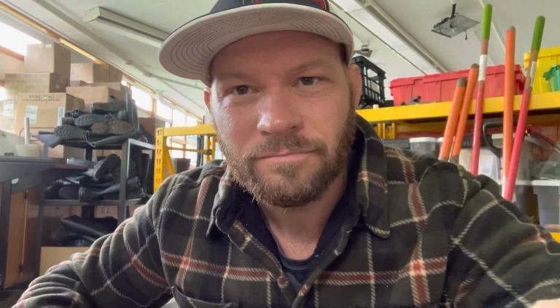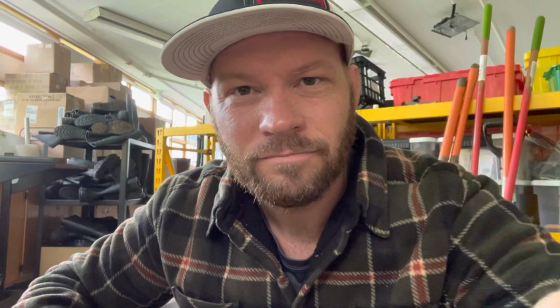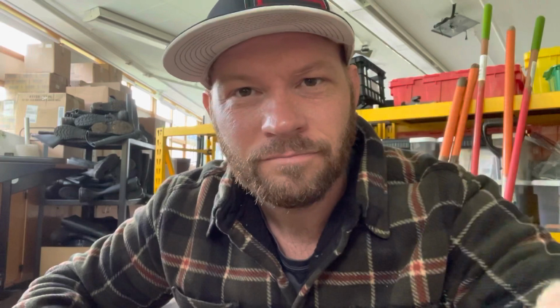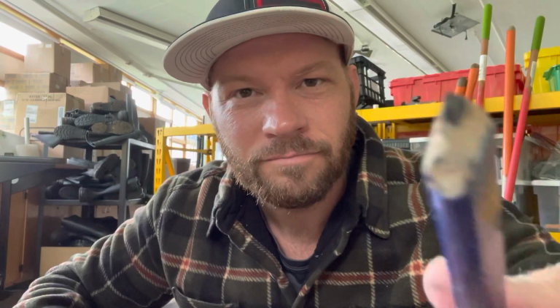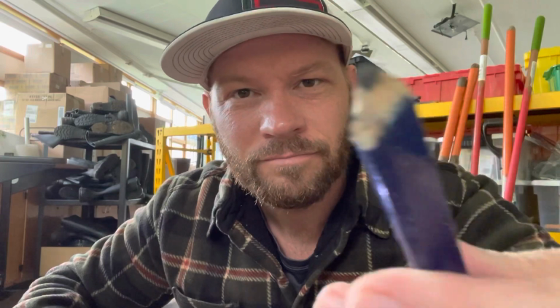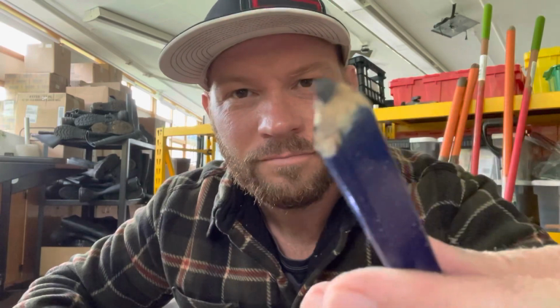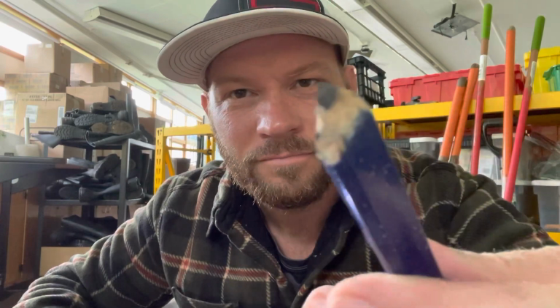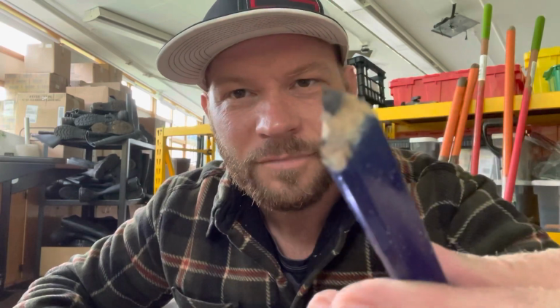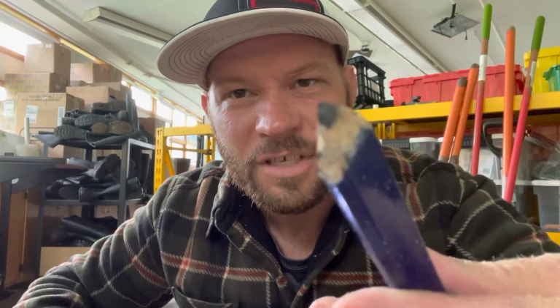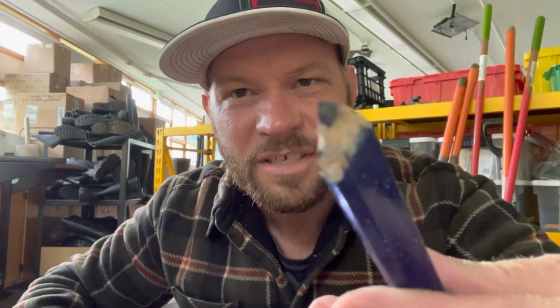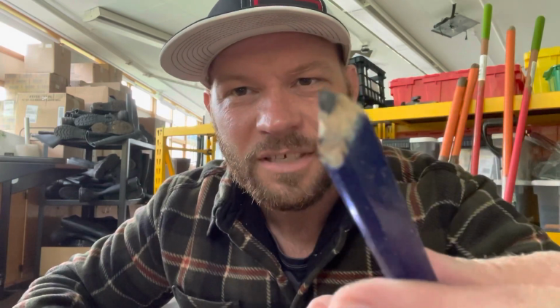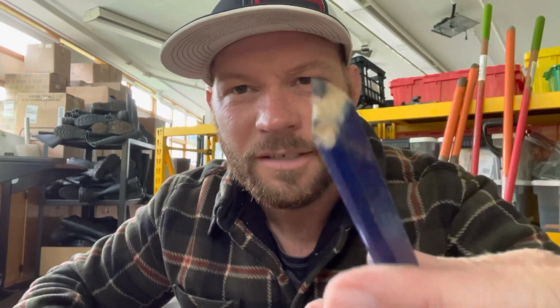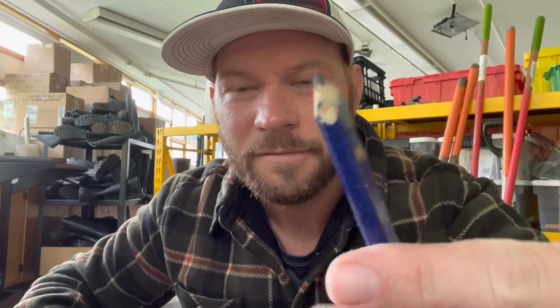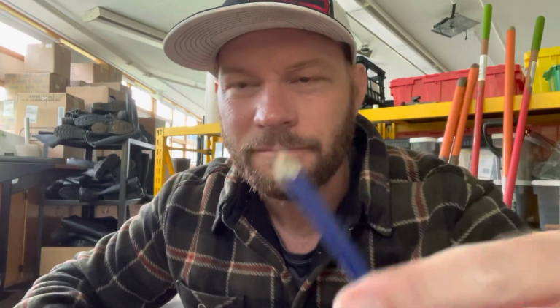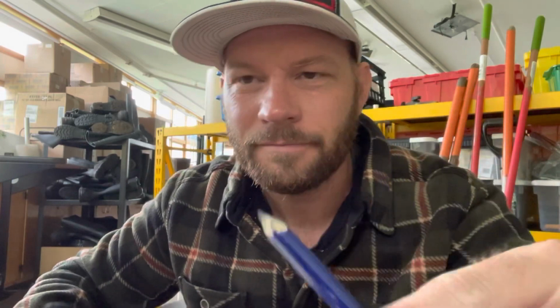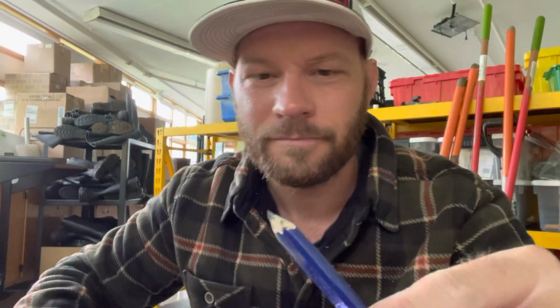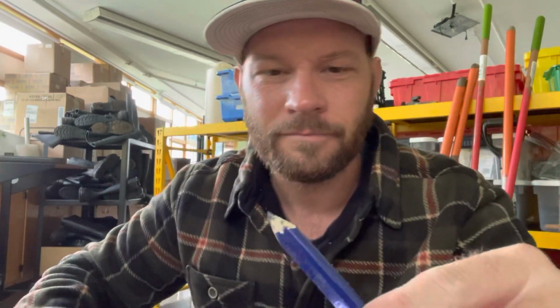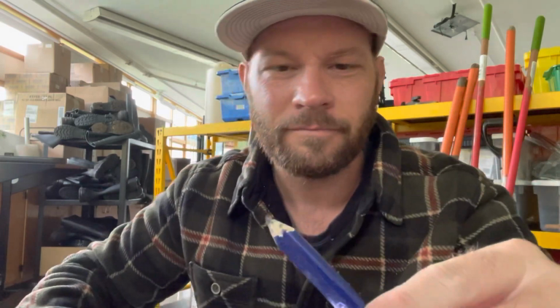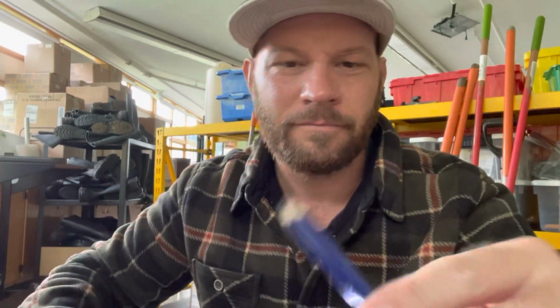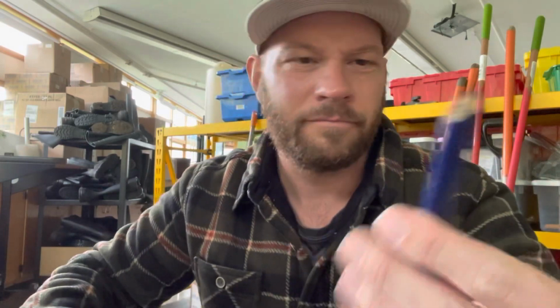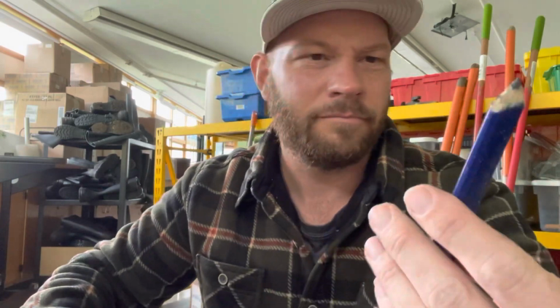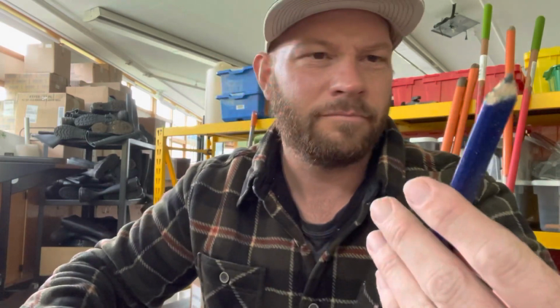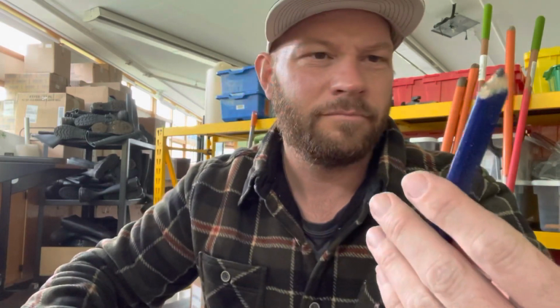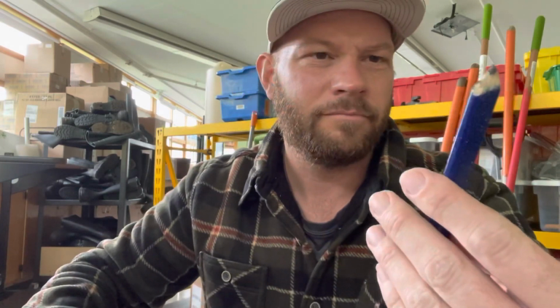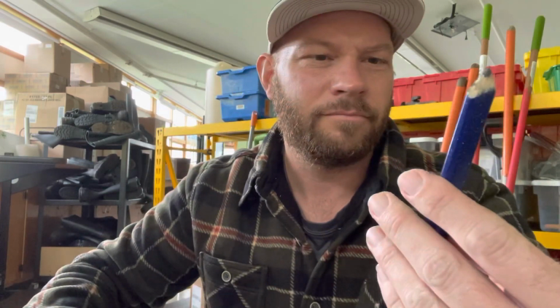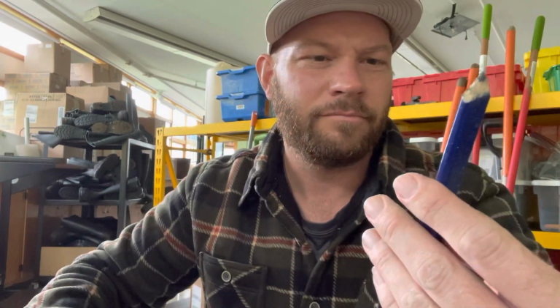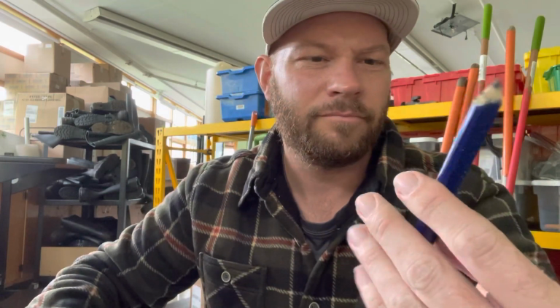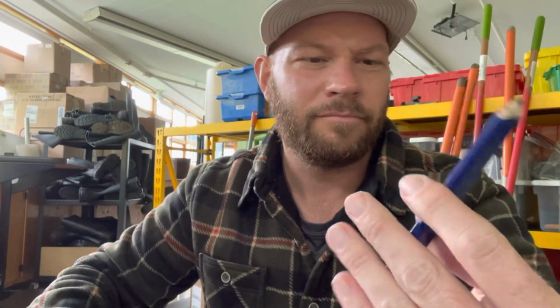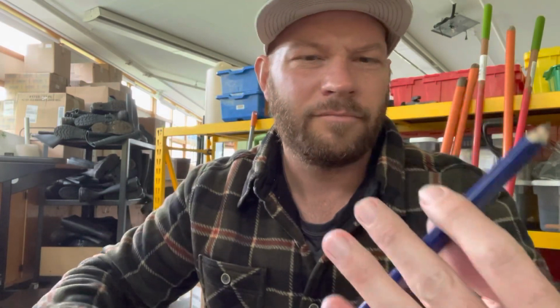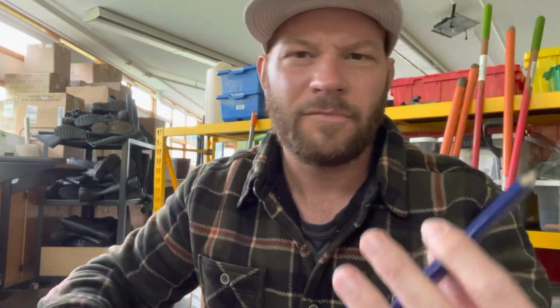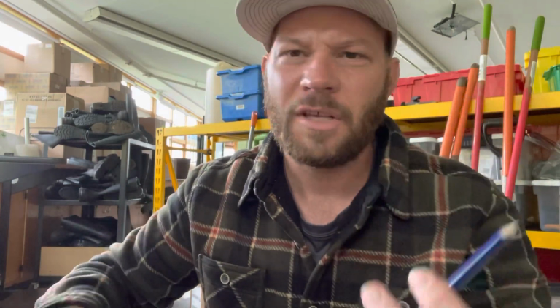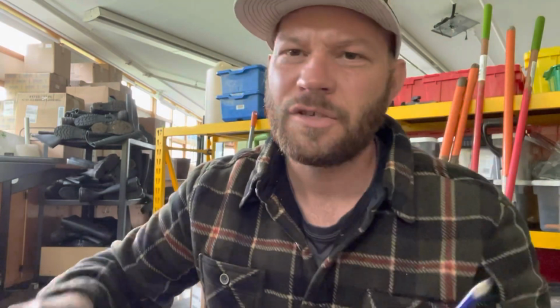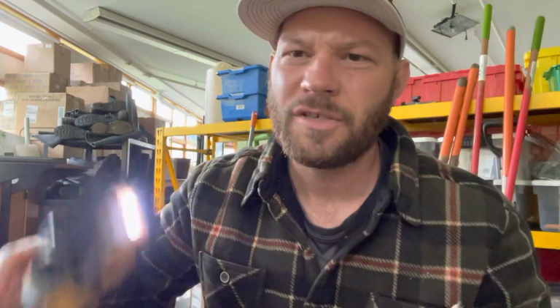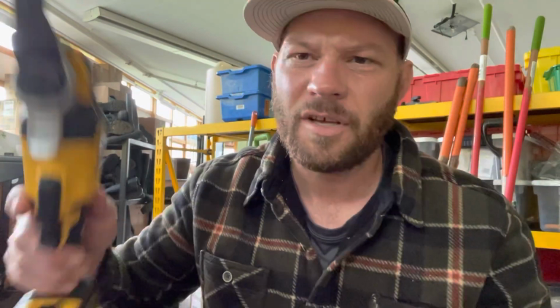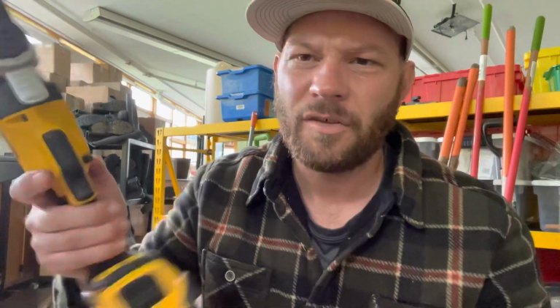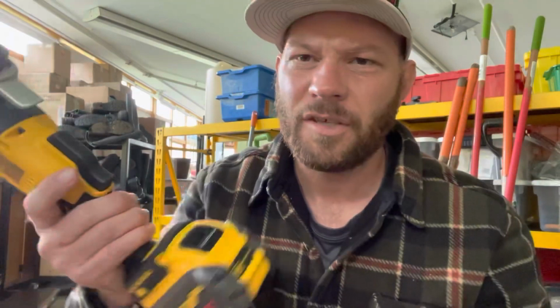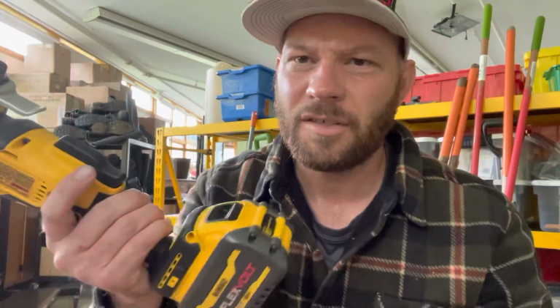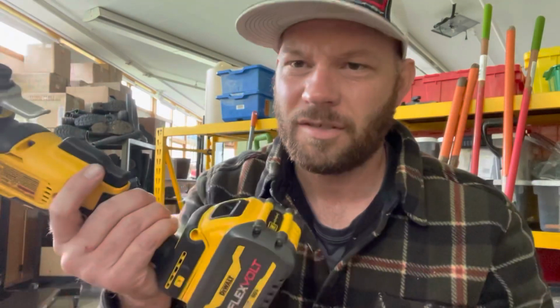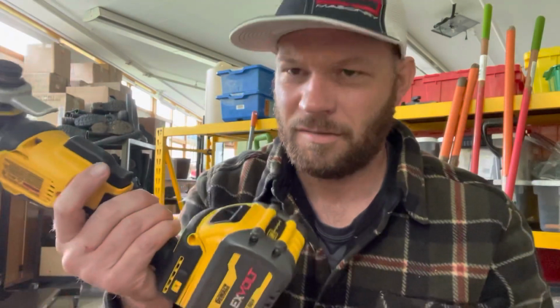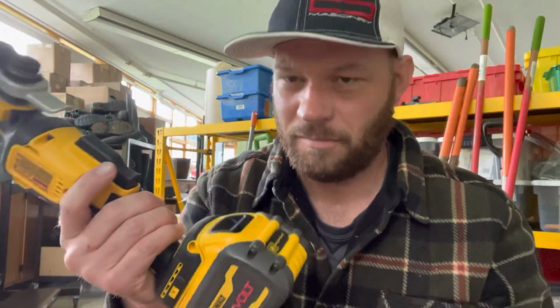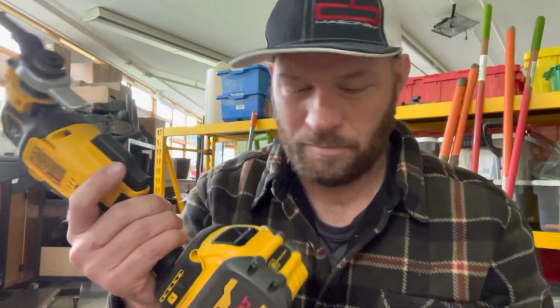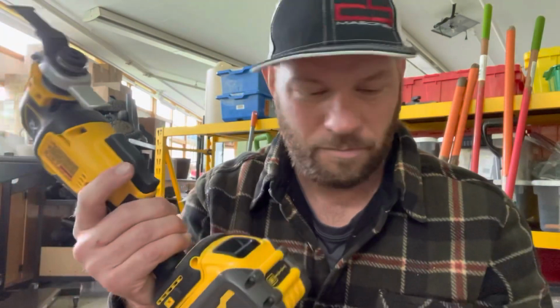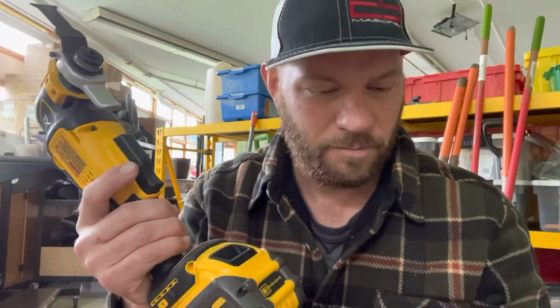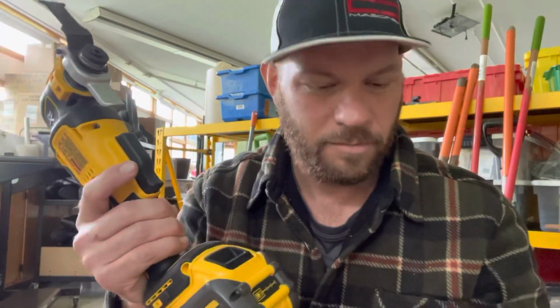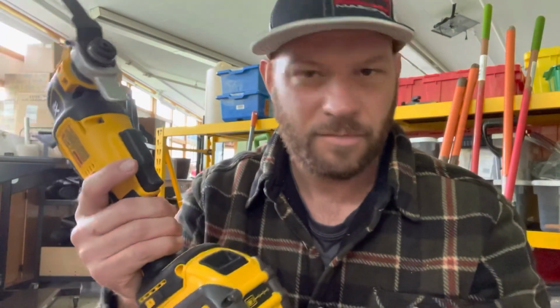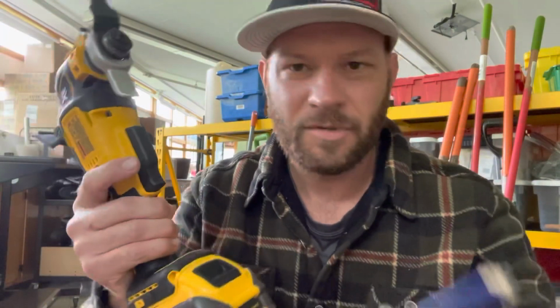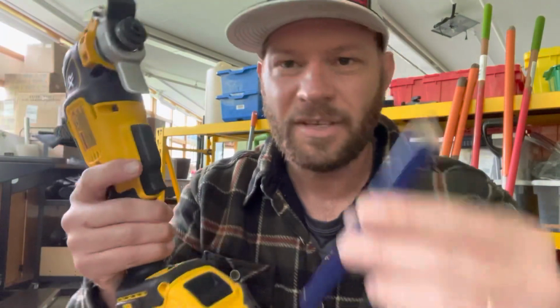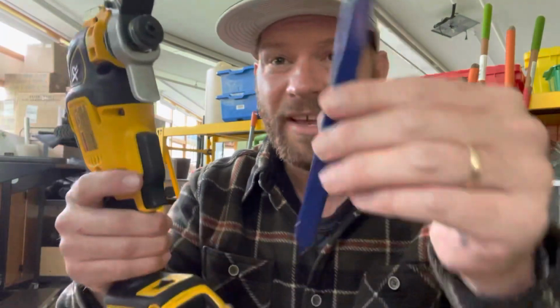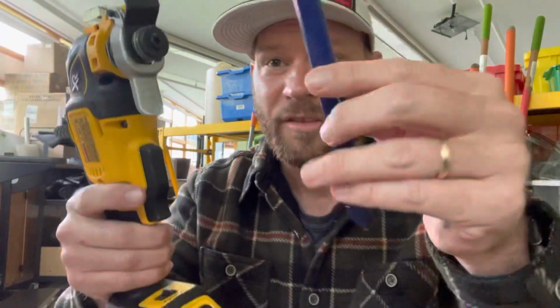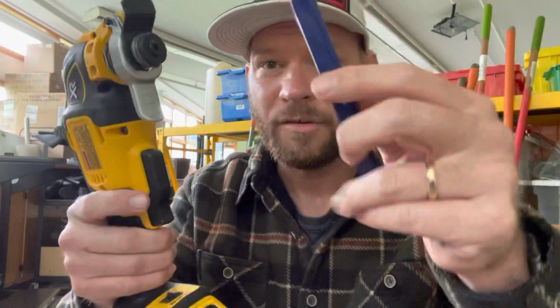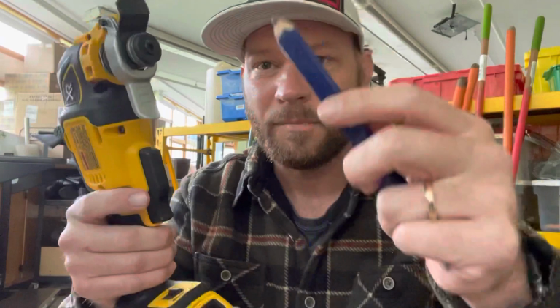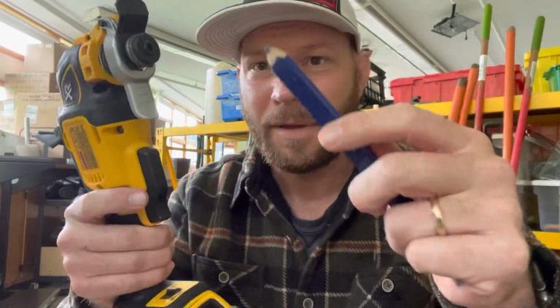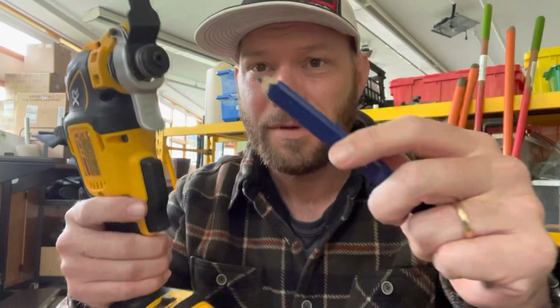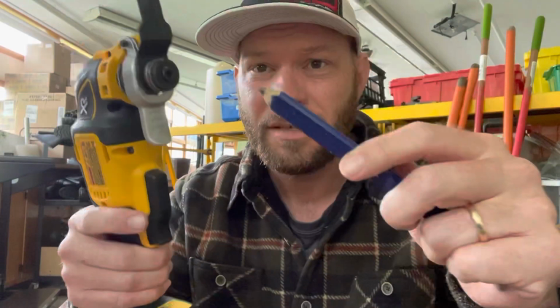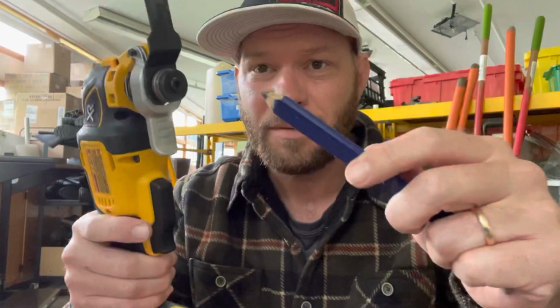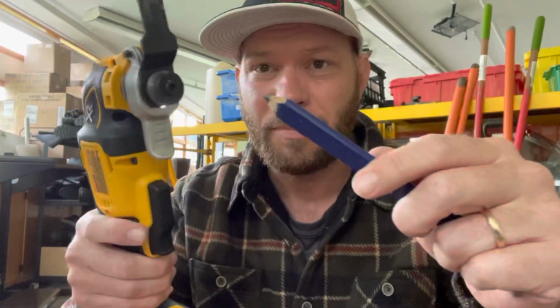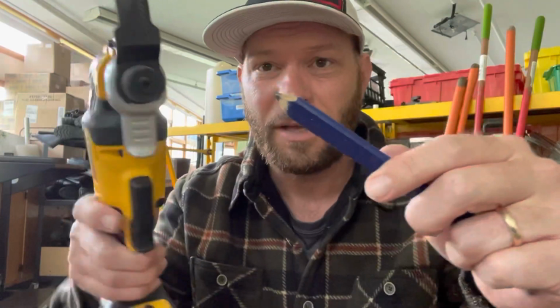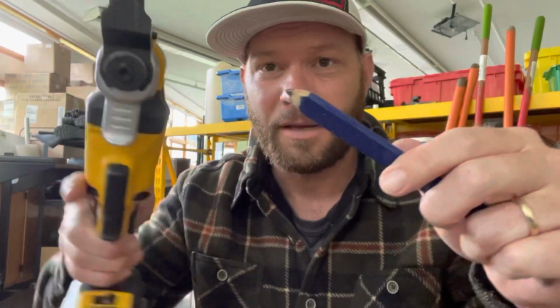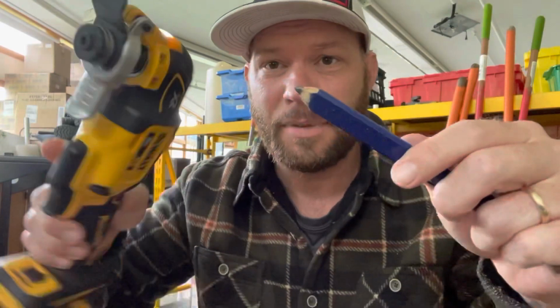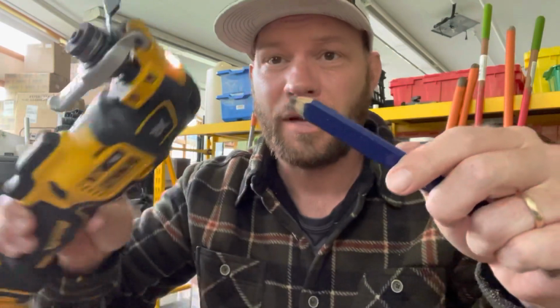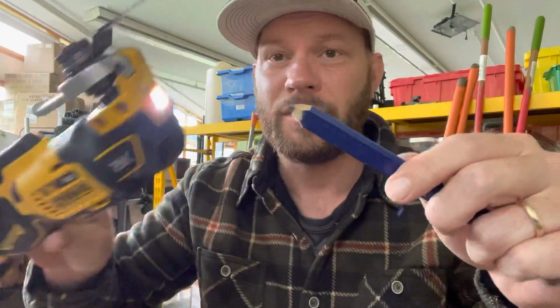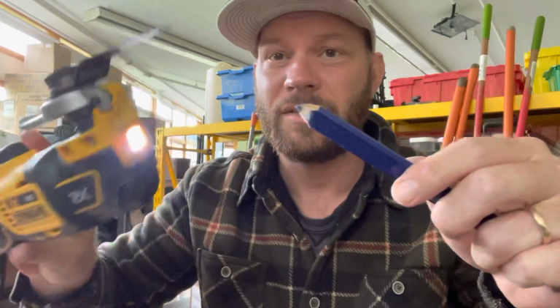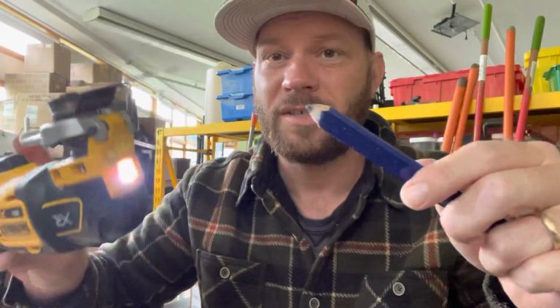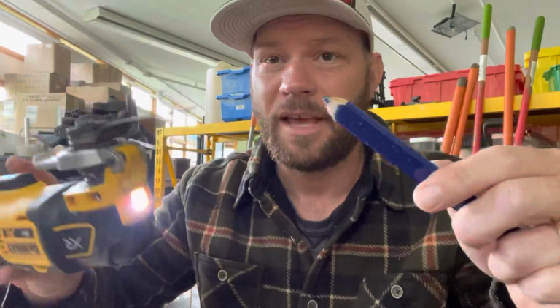Perfect. Easy. They should sell these together, maybe as like a paired set.